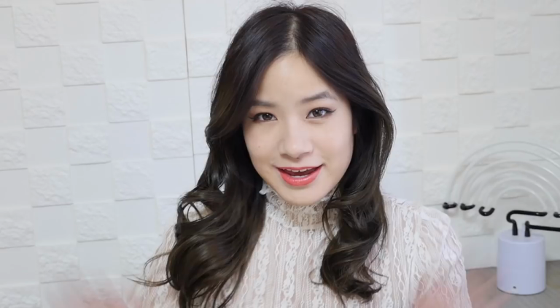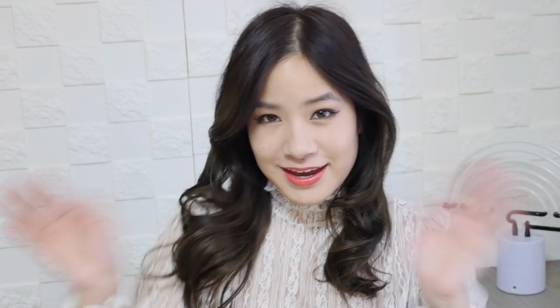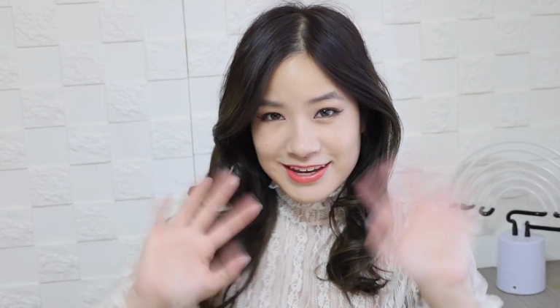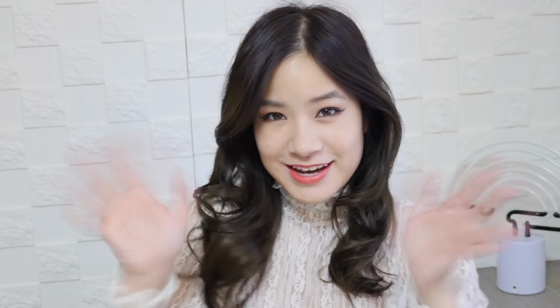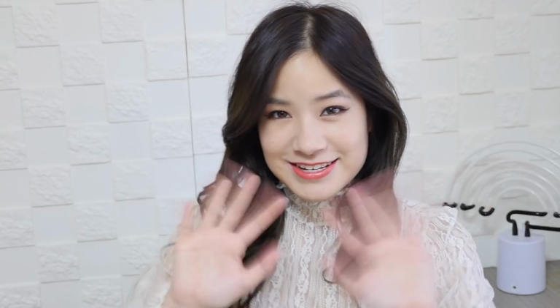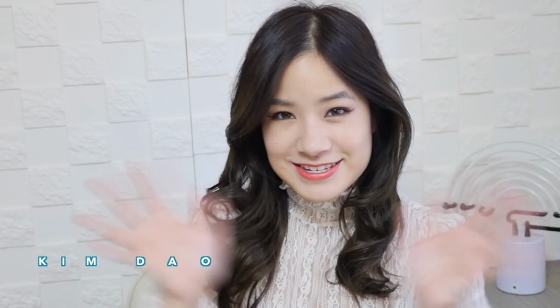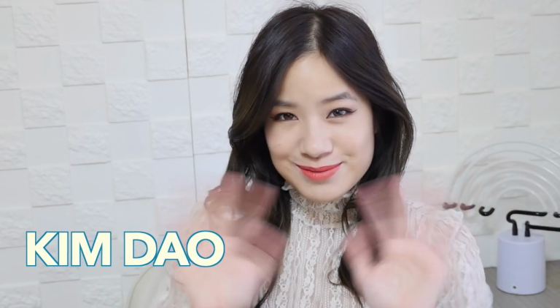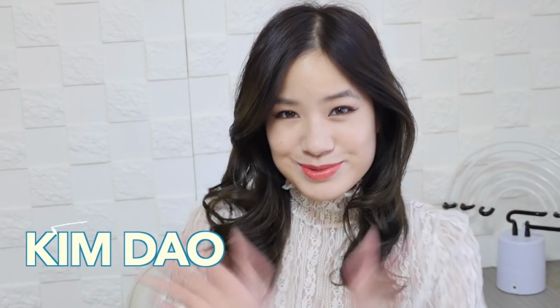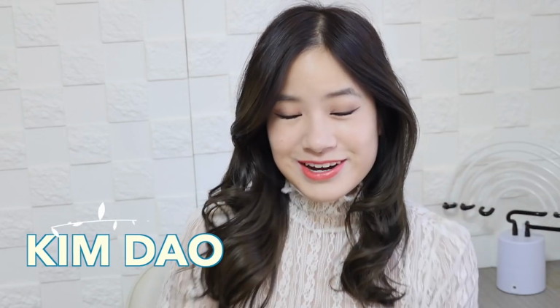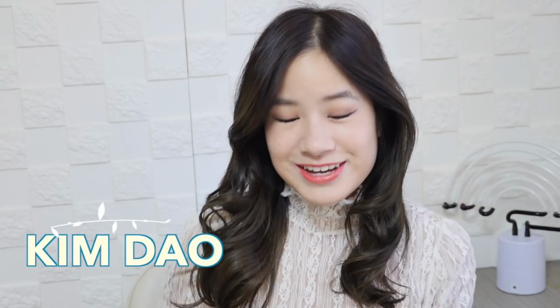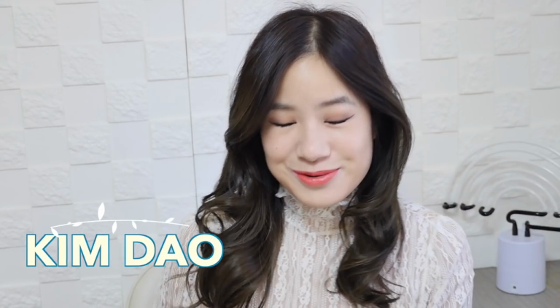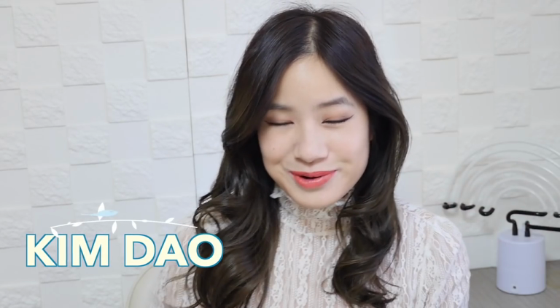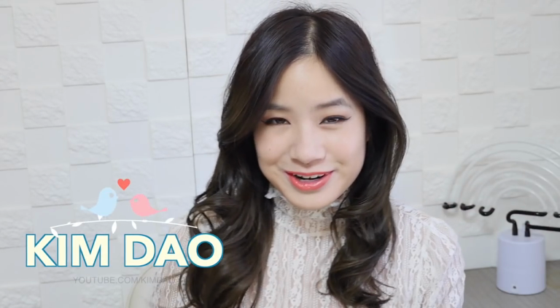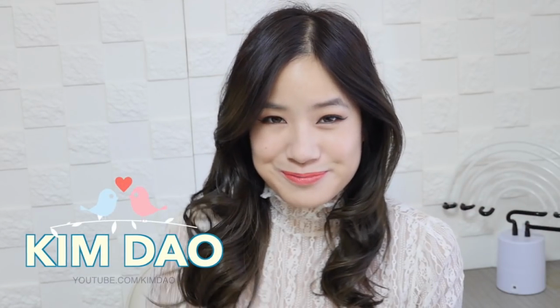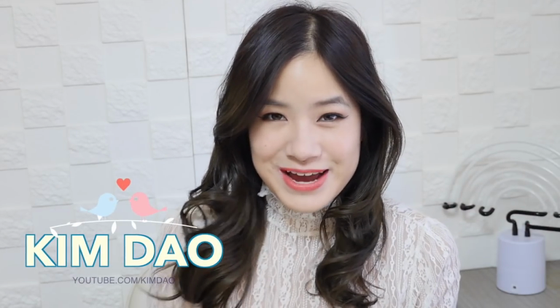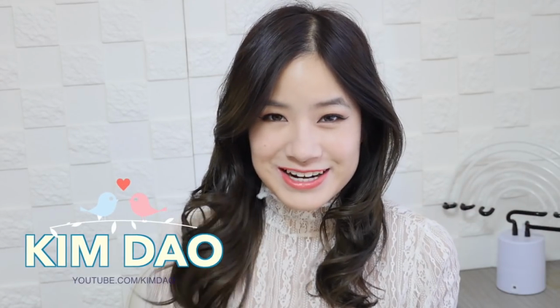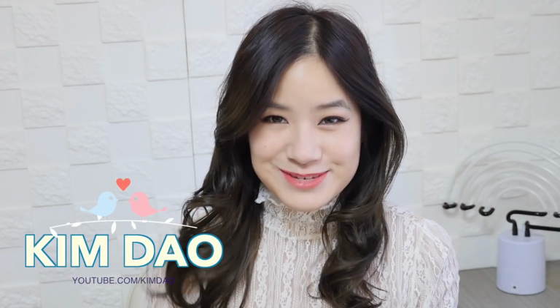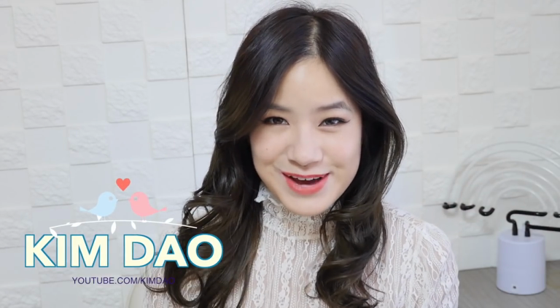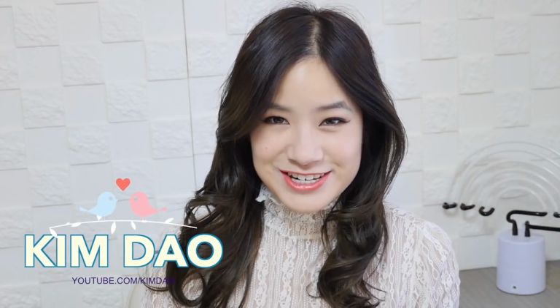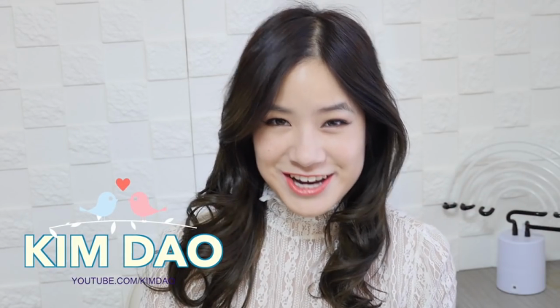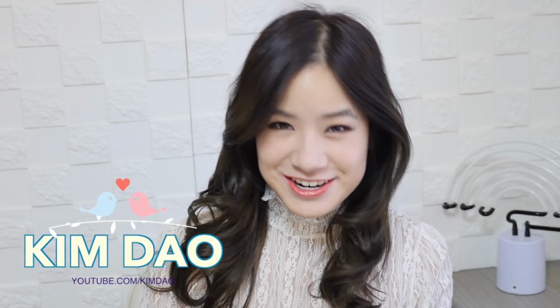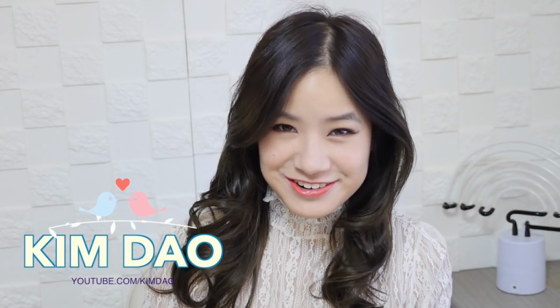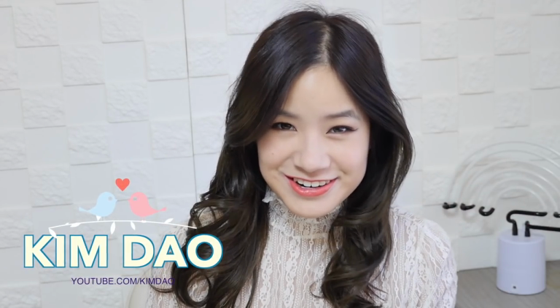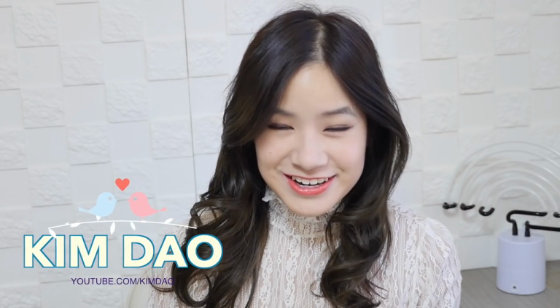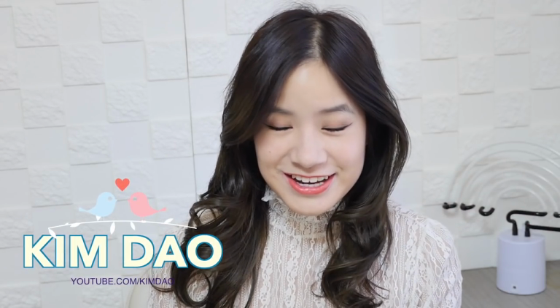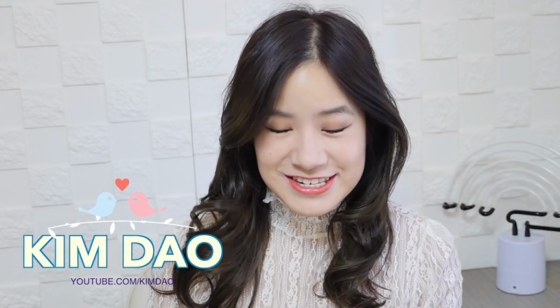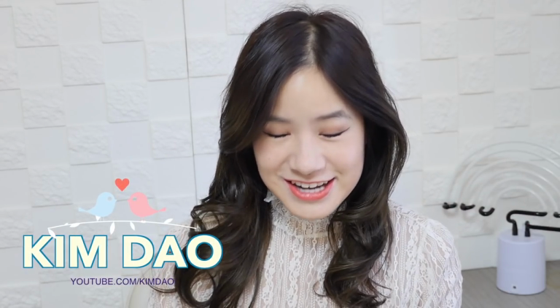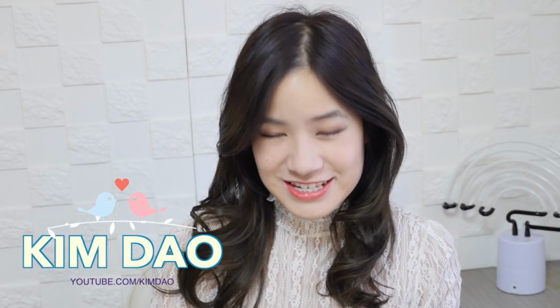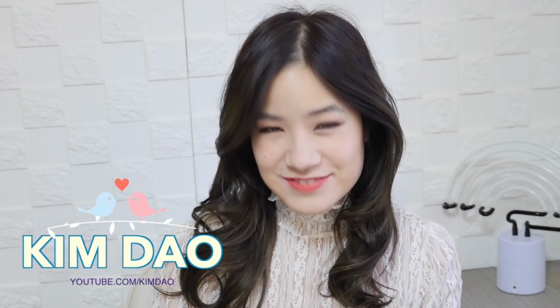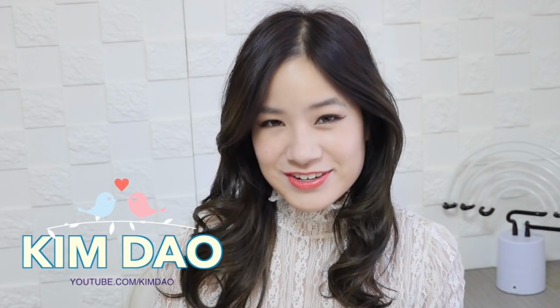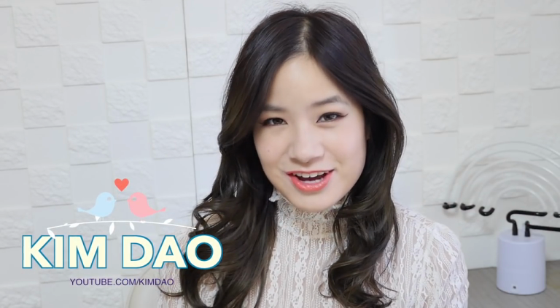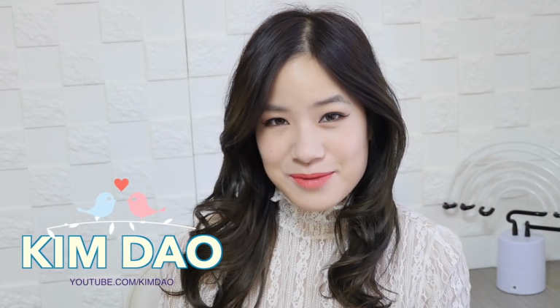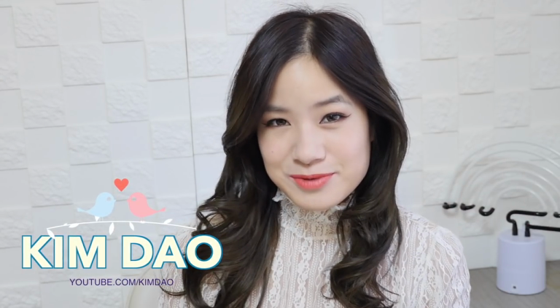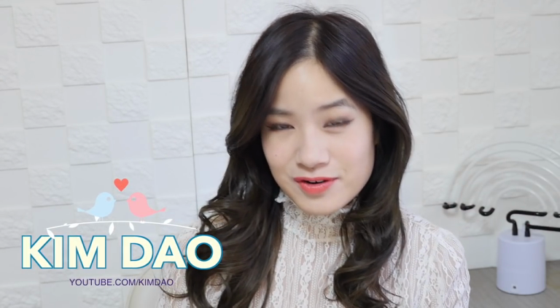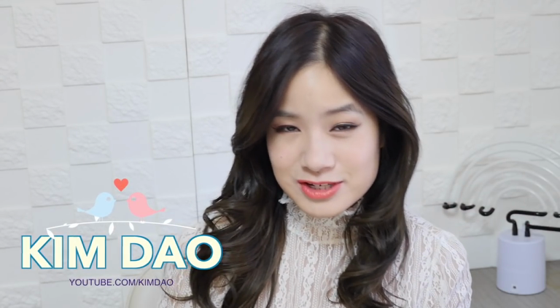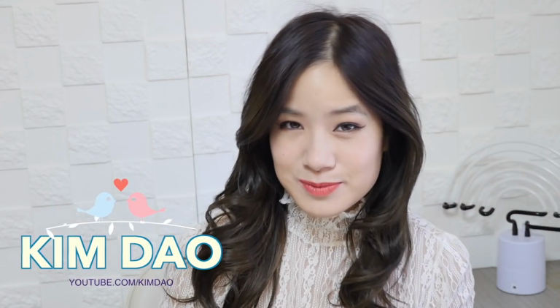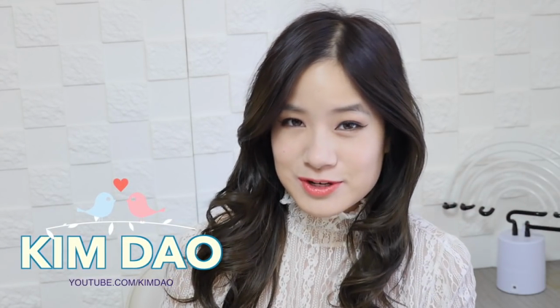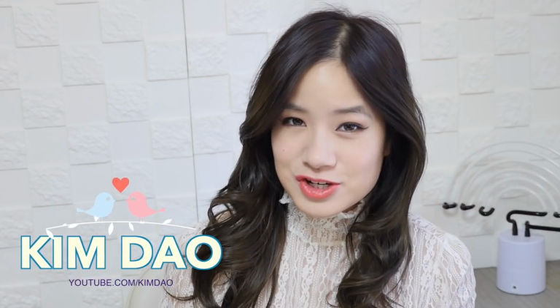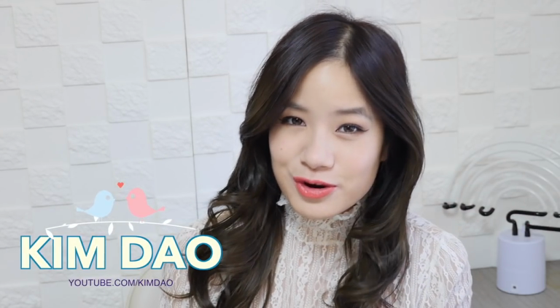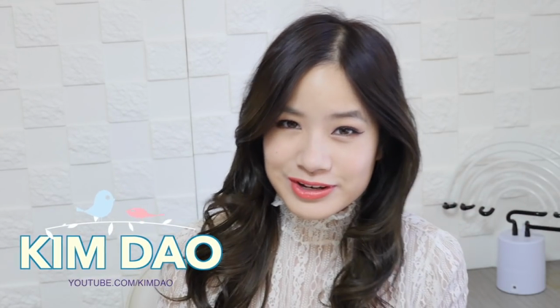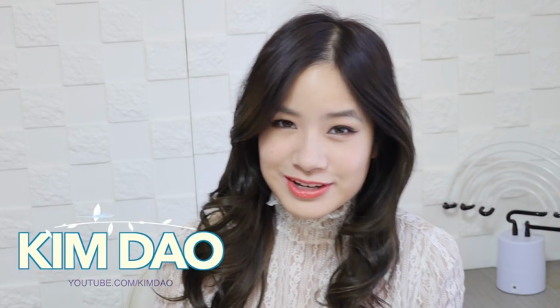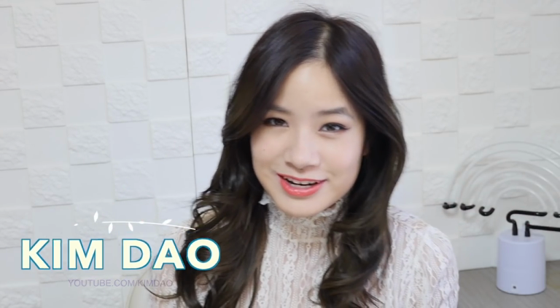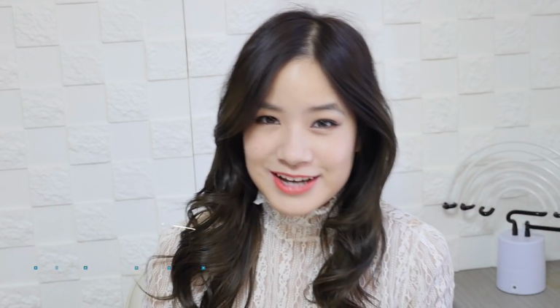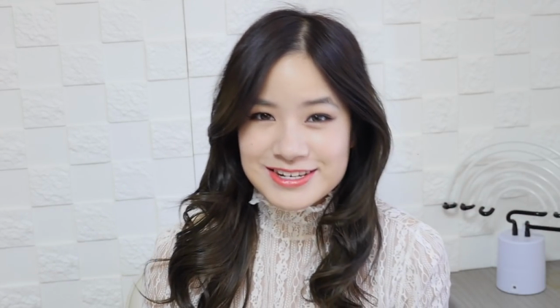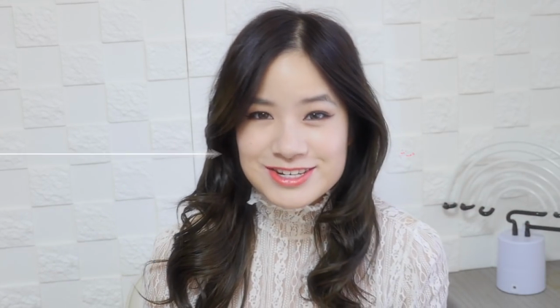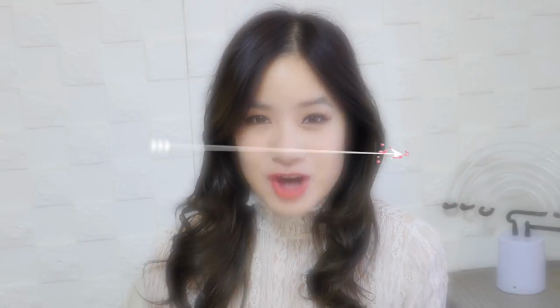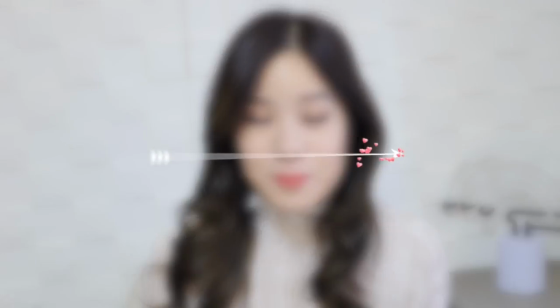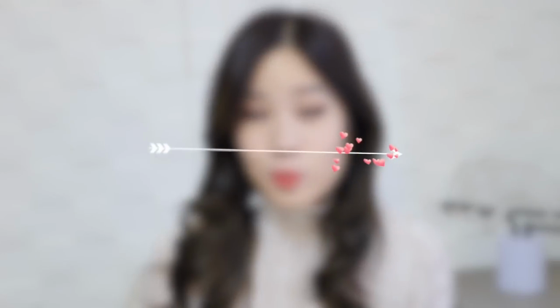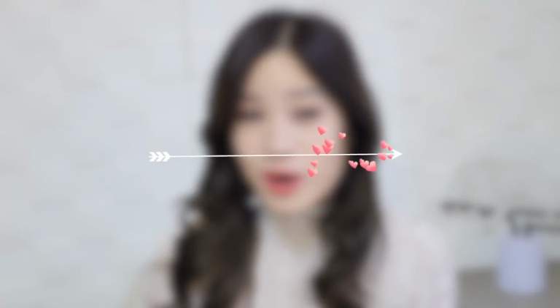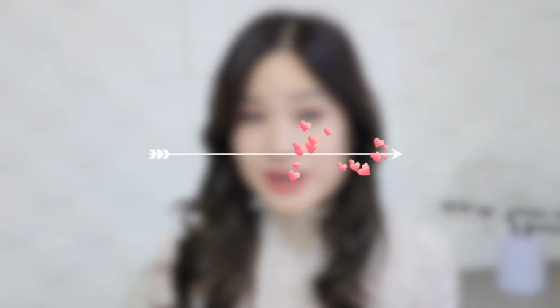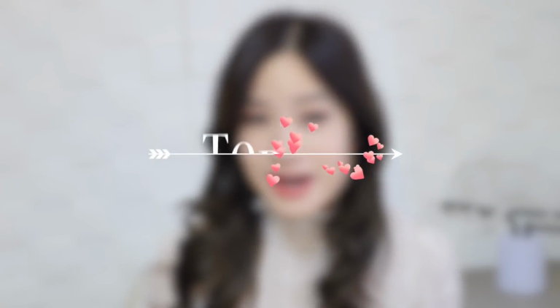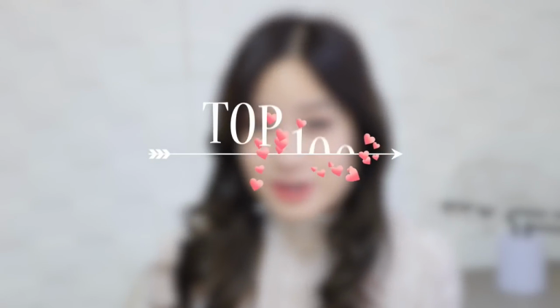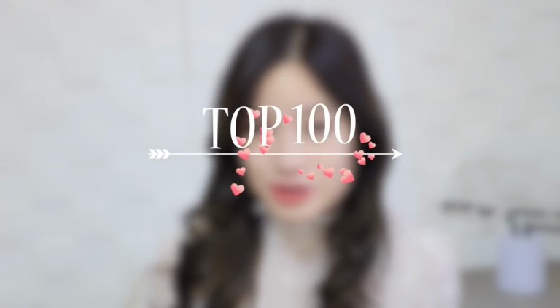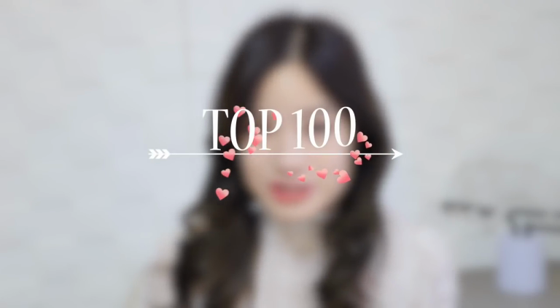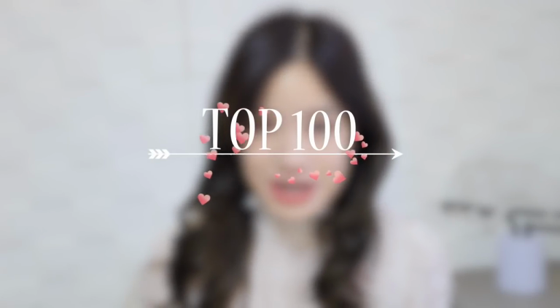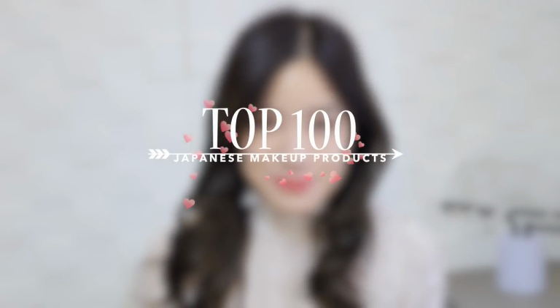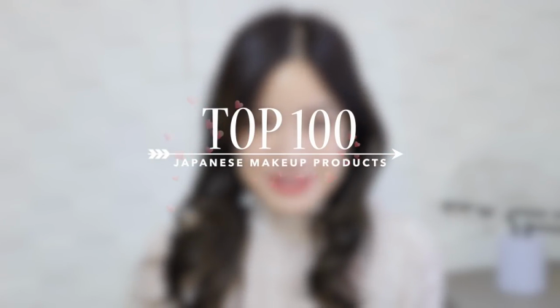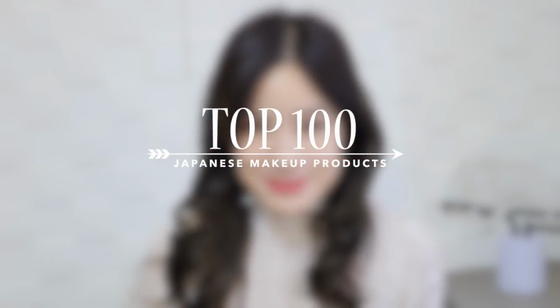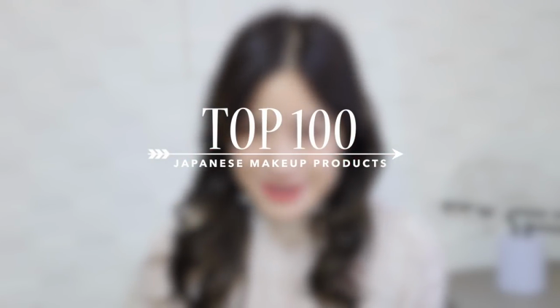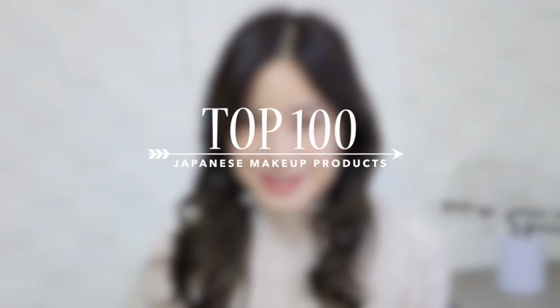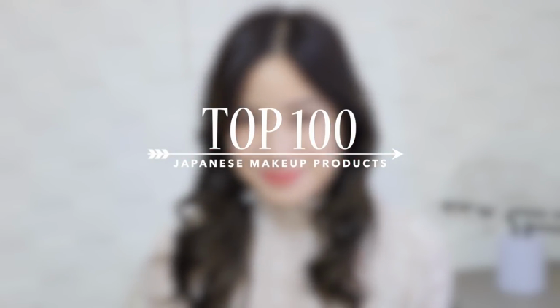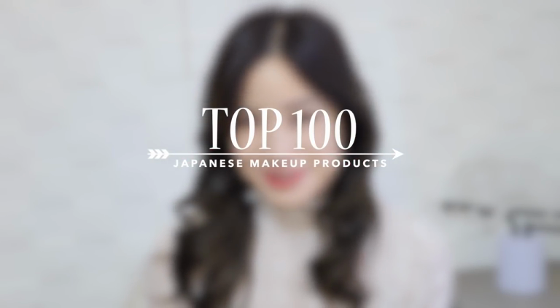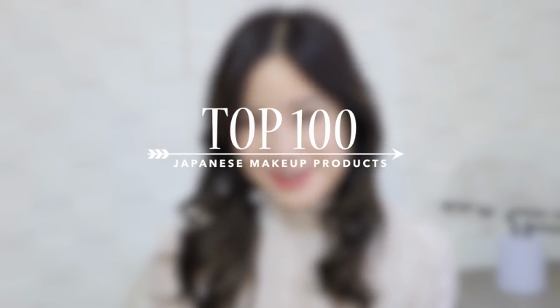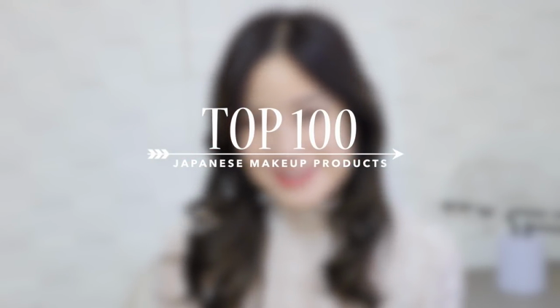Hey guys, it's Kim Dao here. Welcome back to my channel. In today's video, I'm going to be showing you guys the top 100 Japanese makeup products.